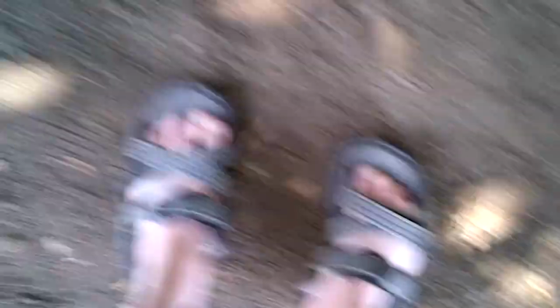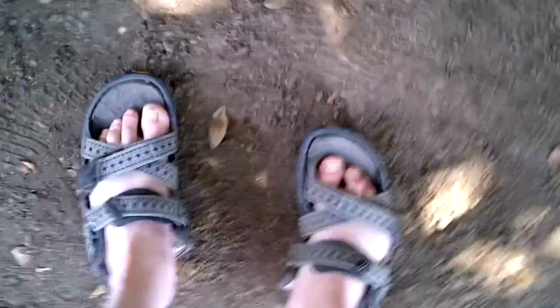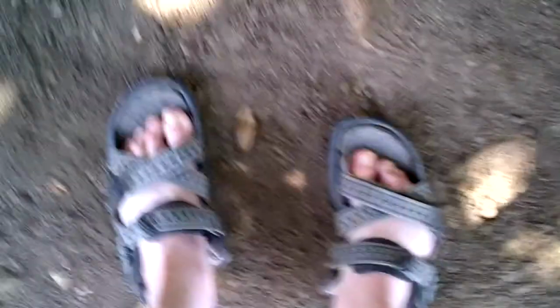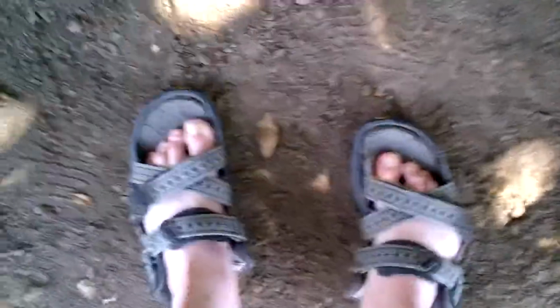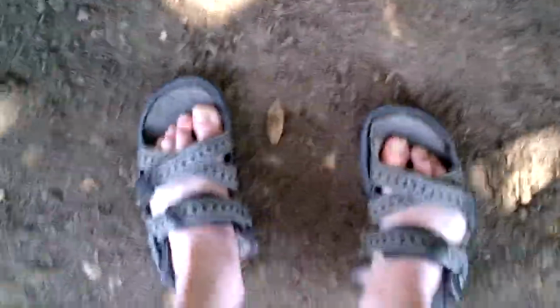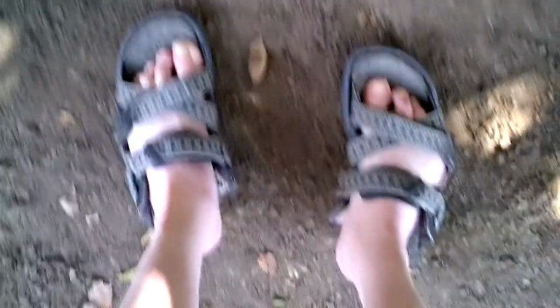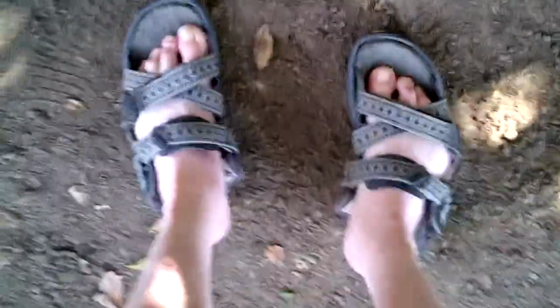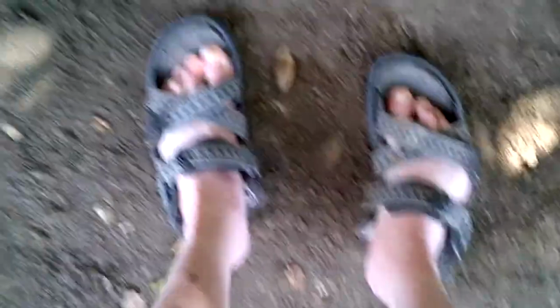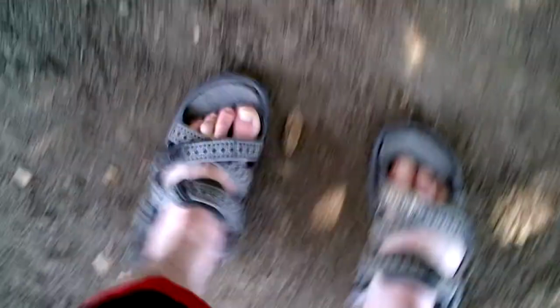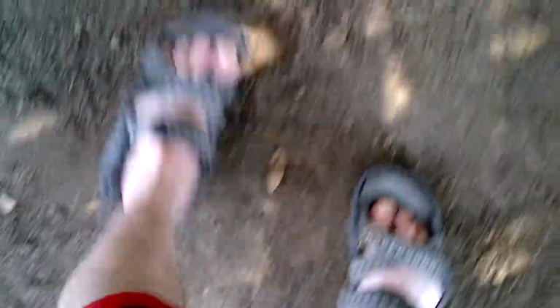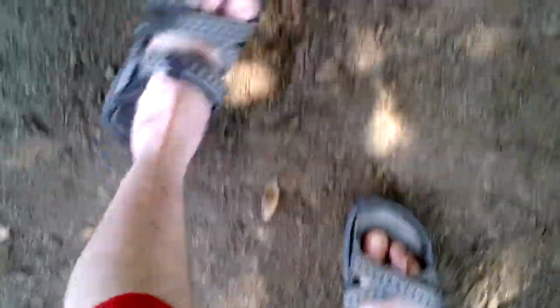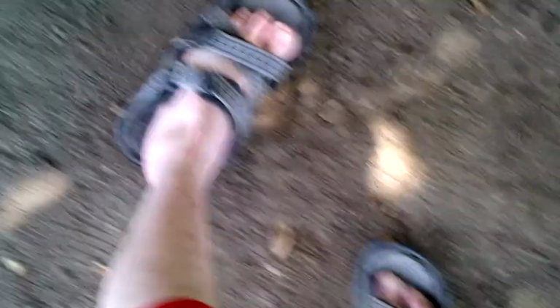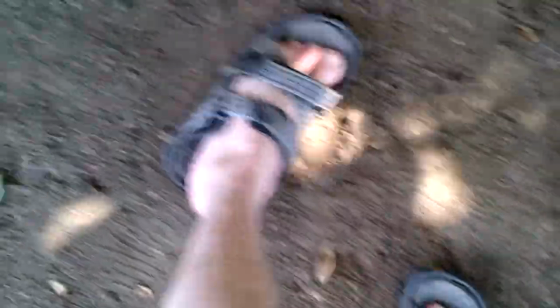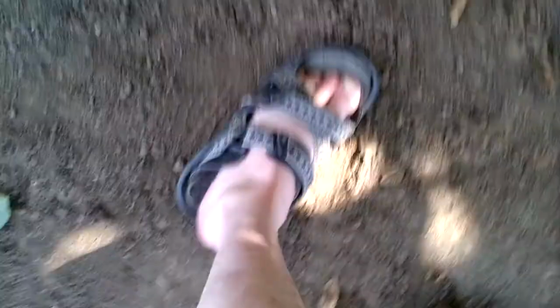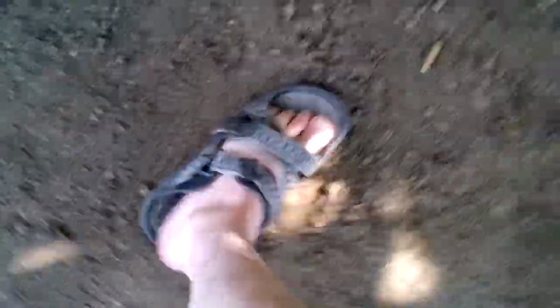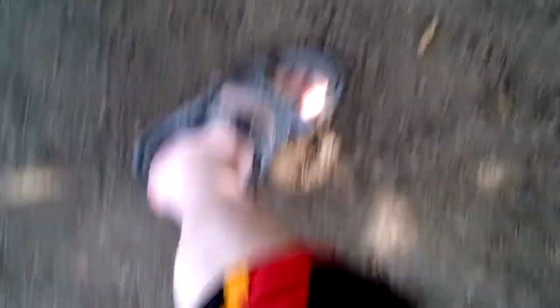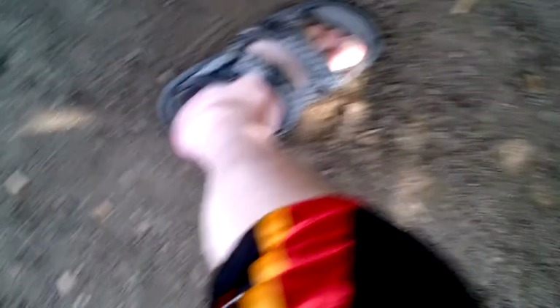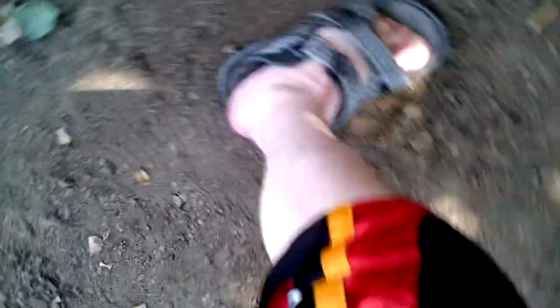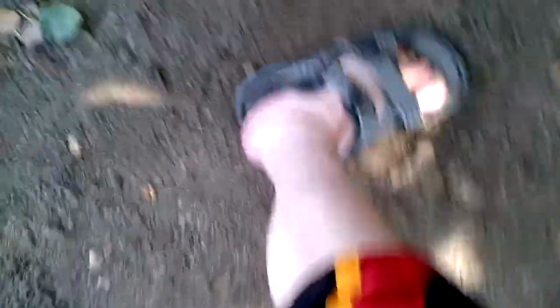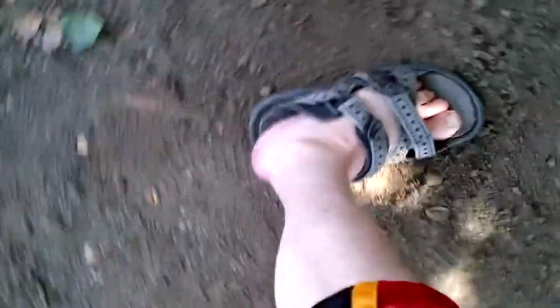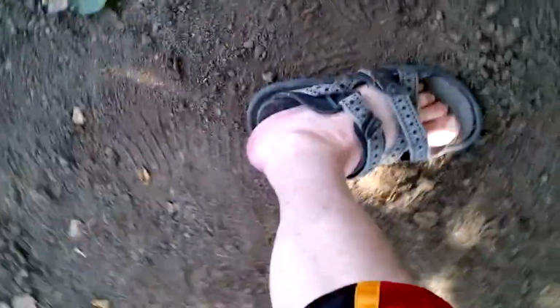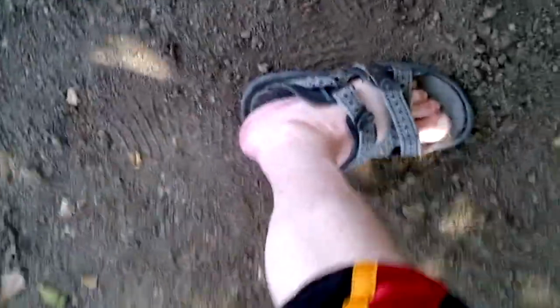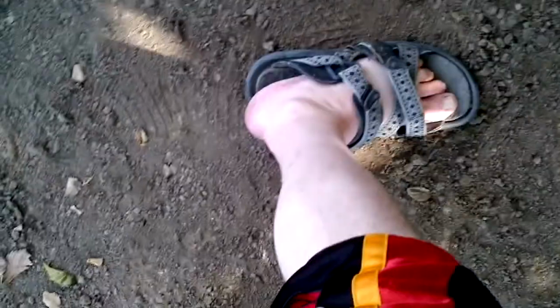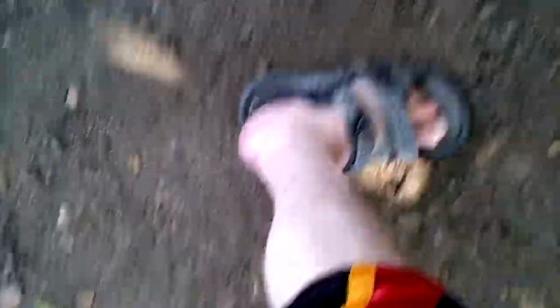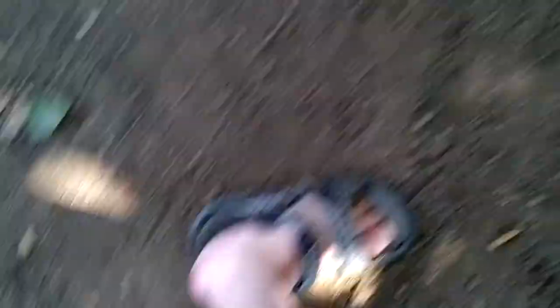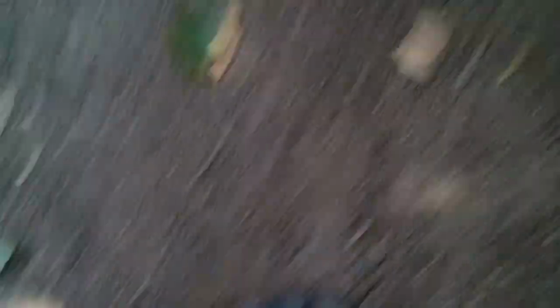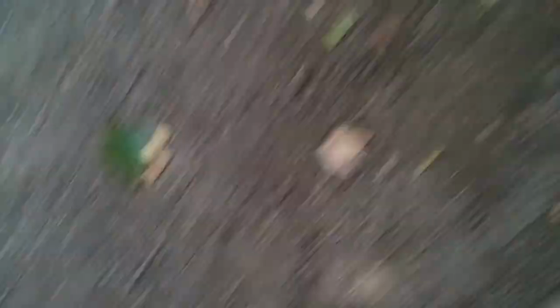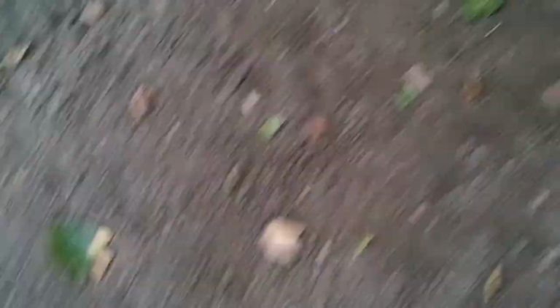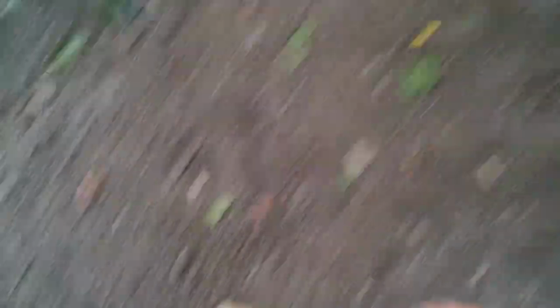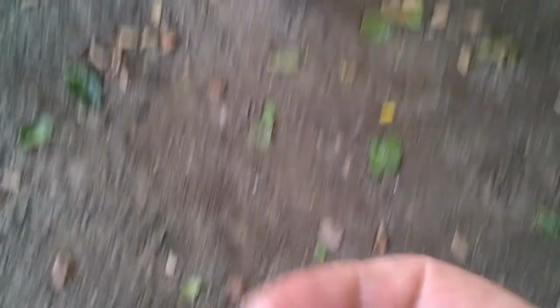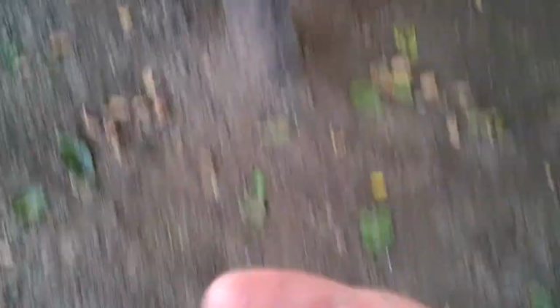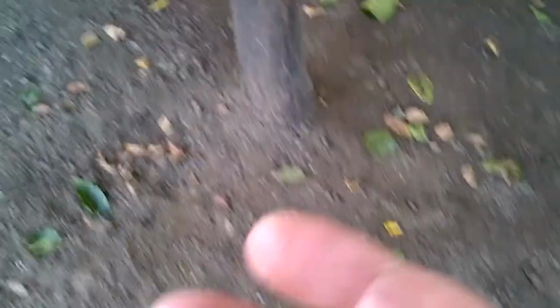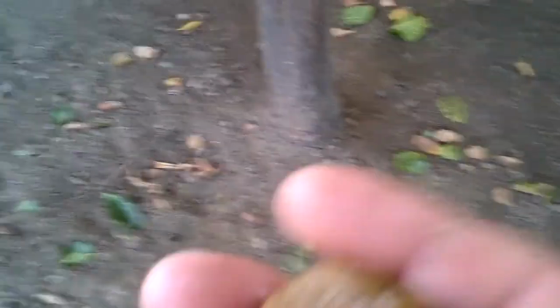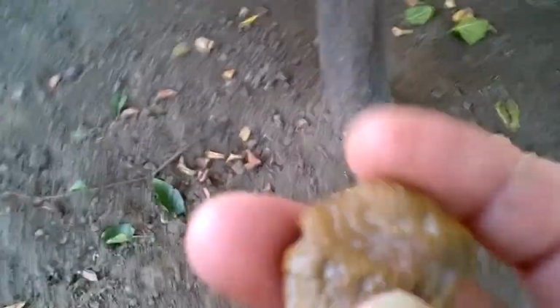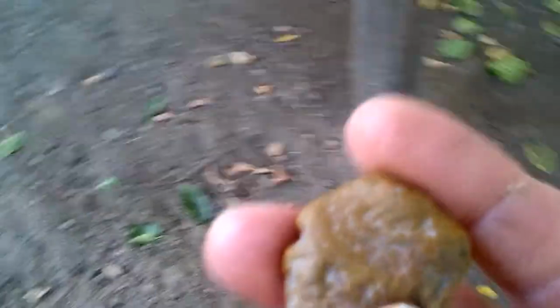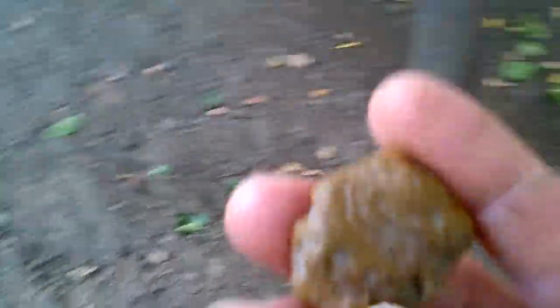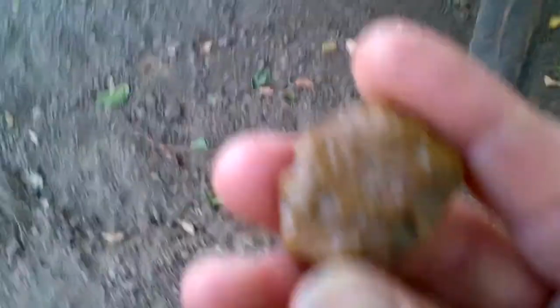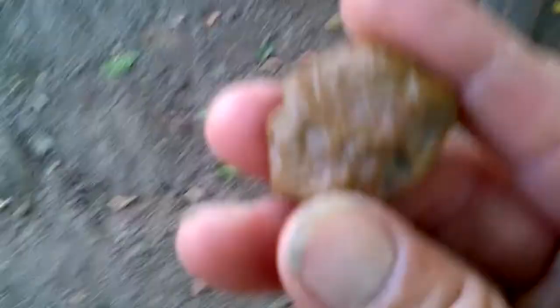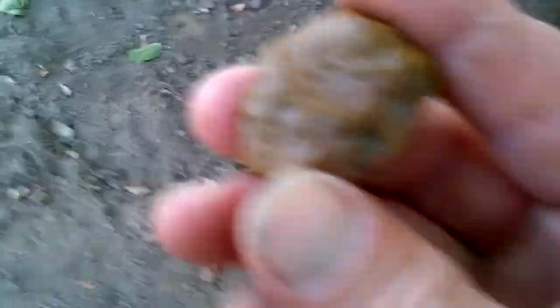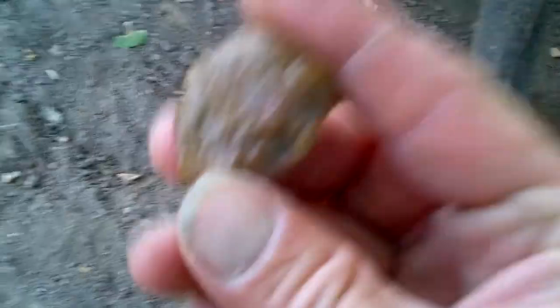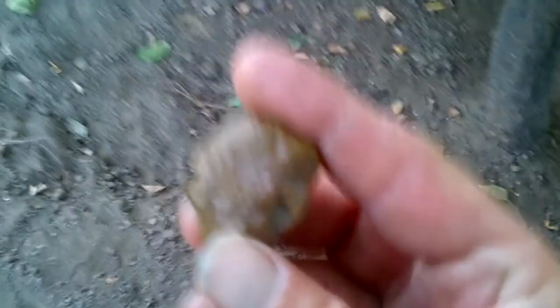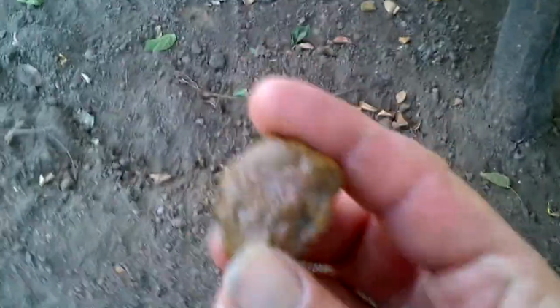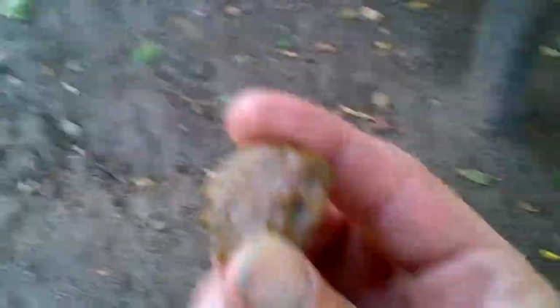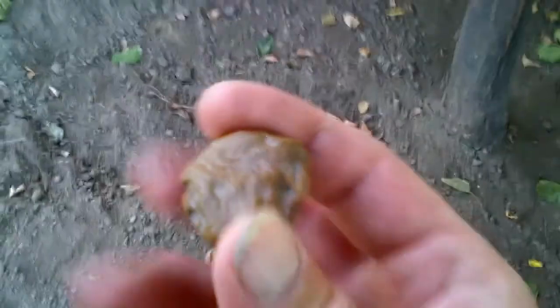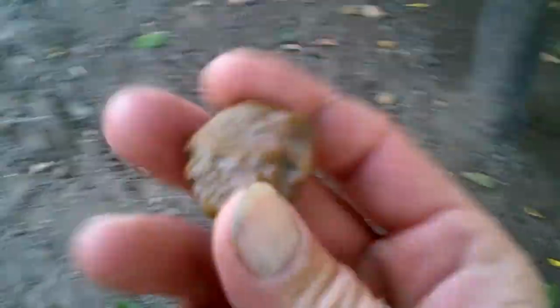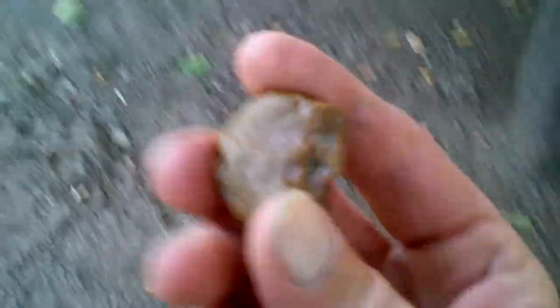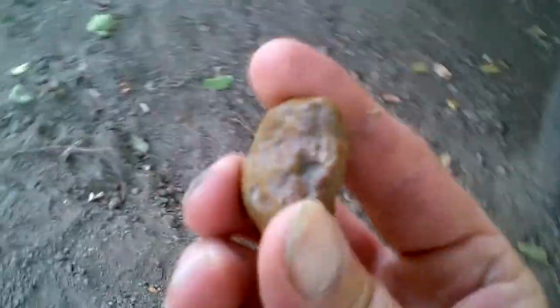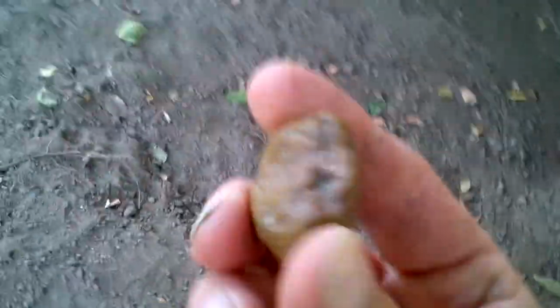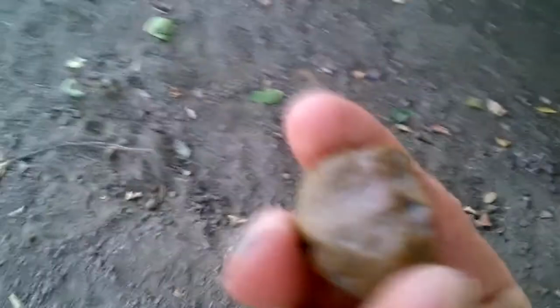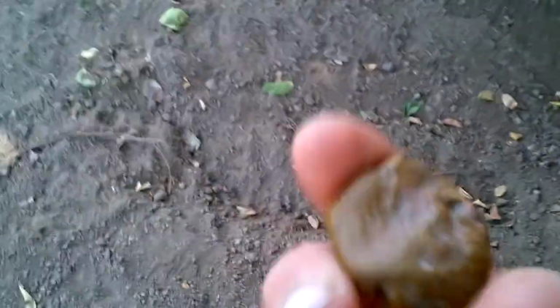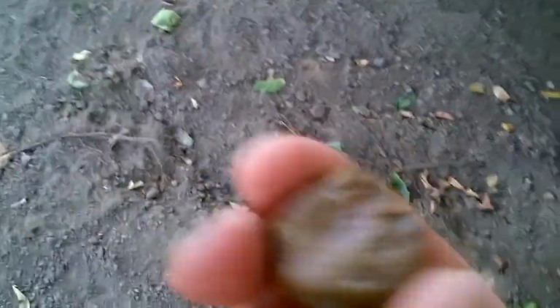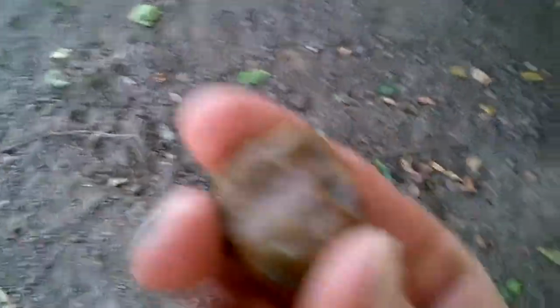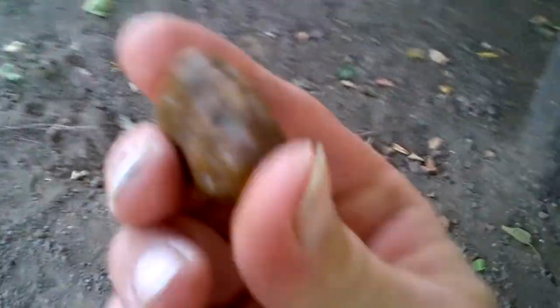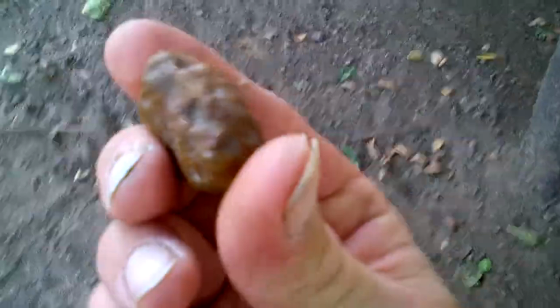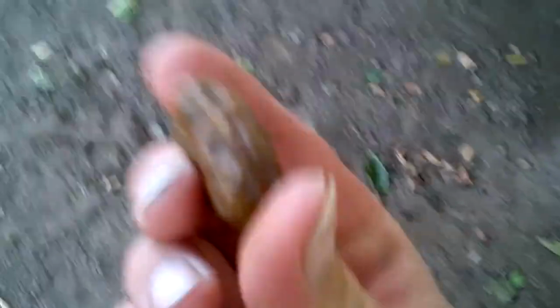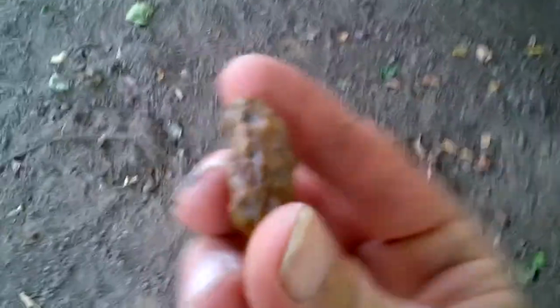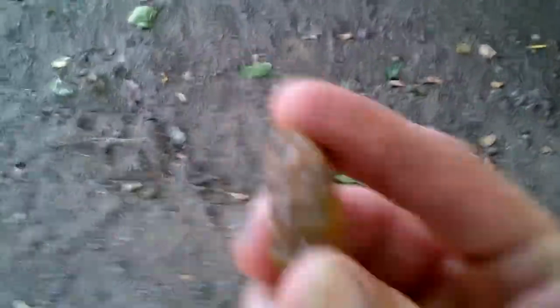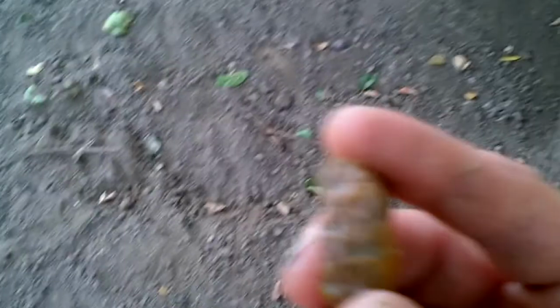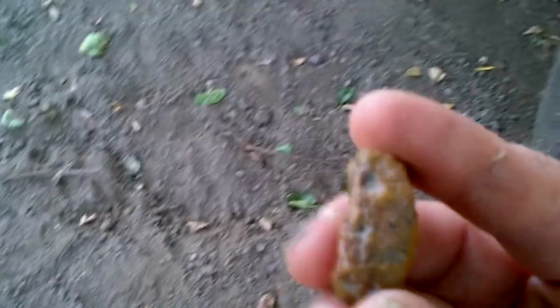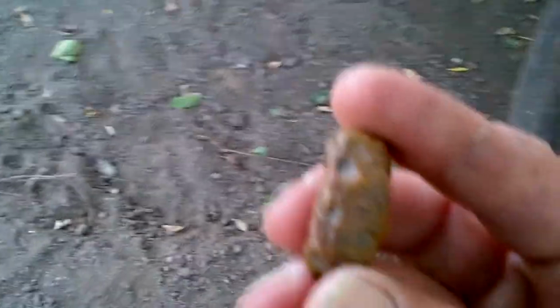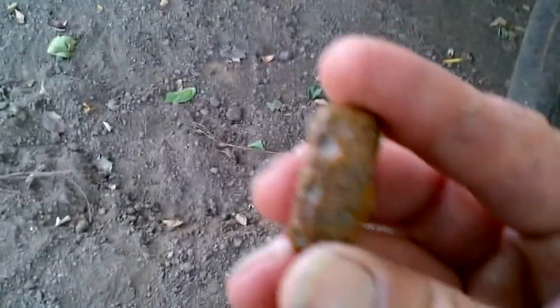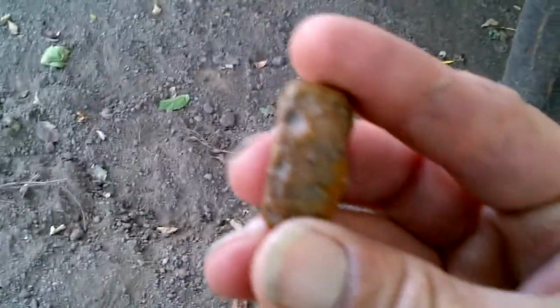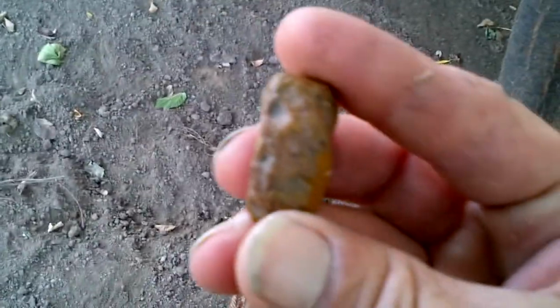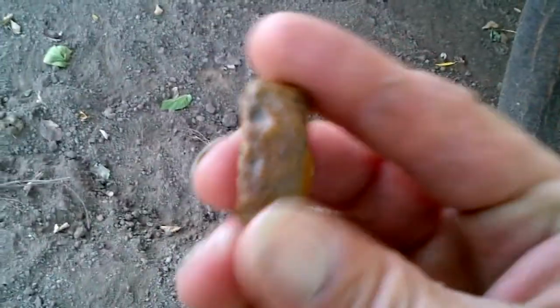Hey, hold on. Look at that. Back to this little other little guy.